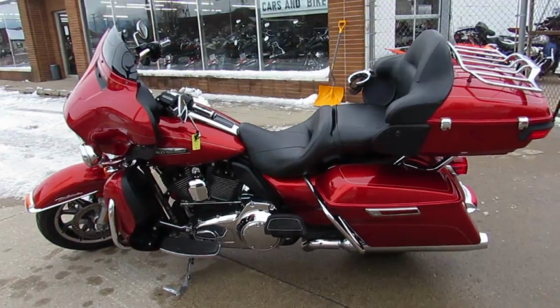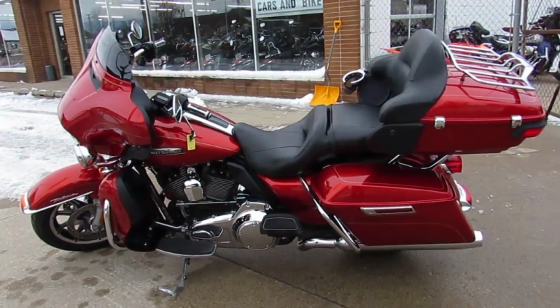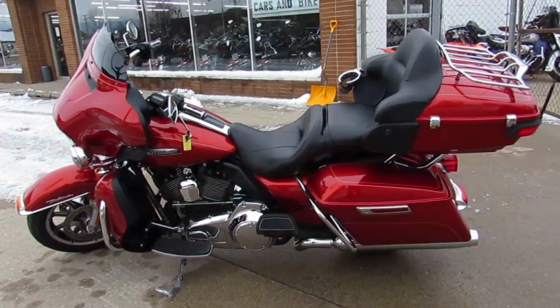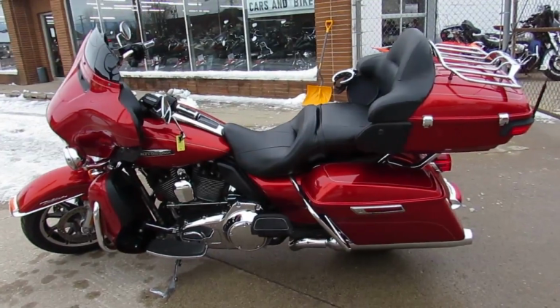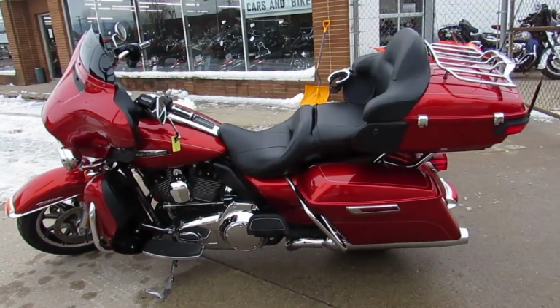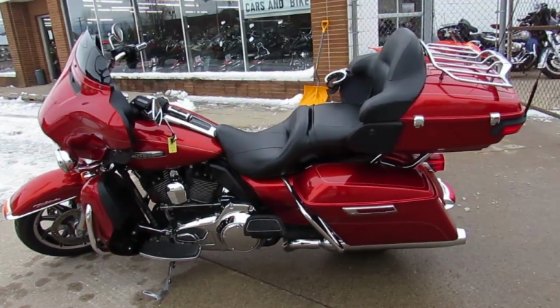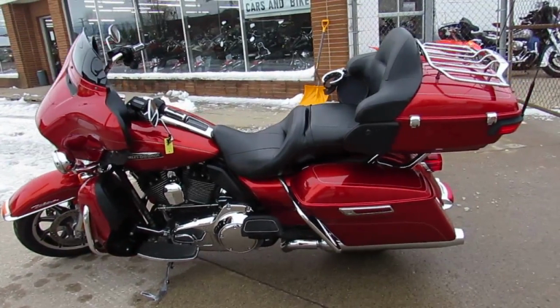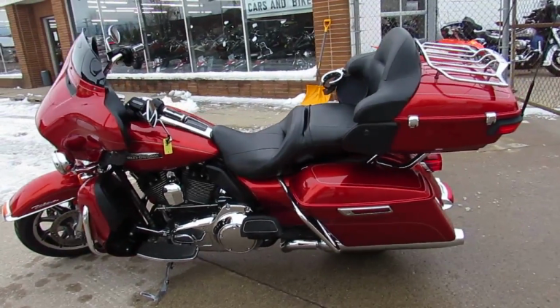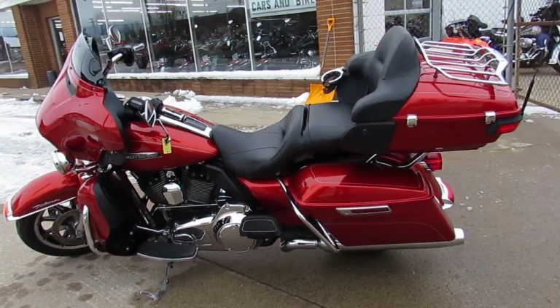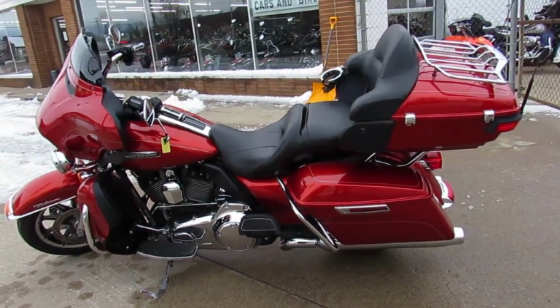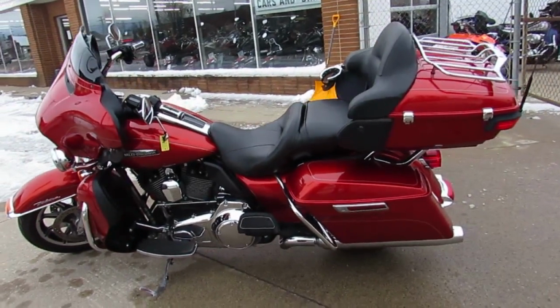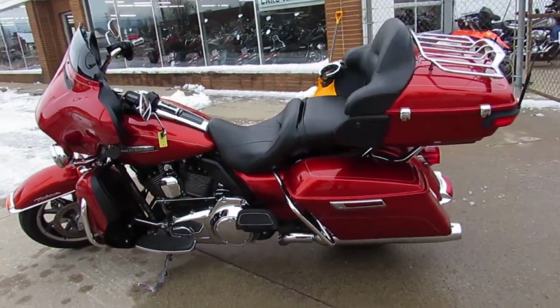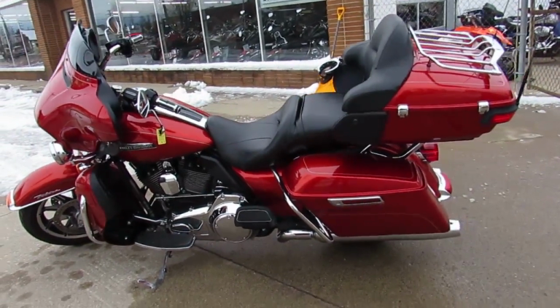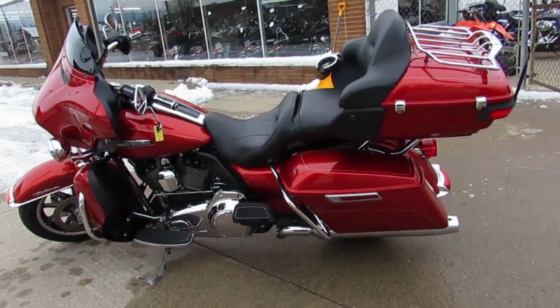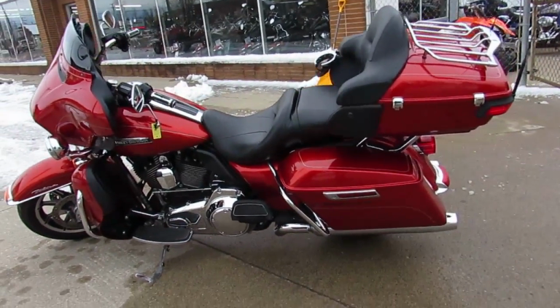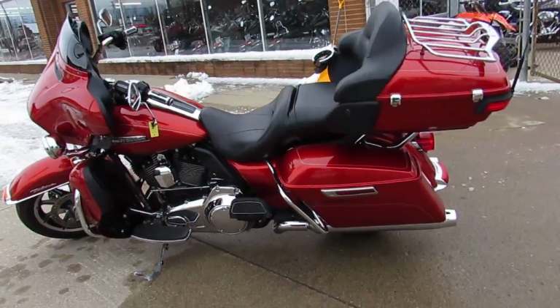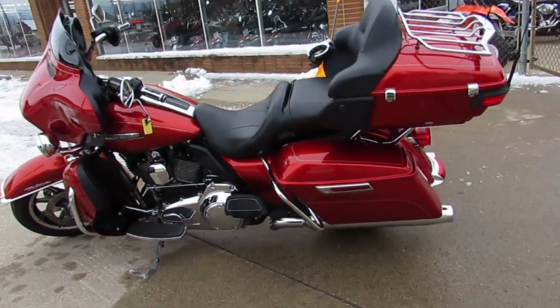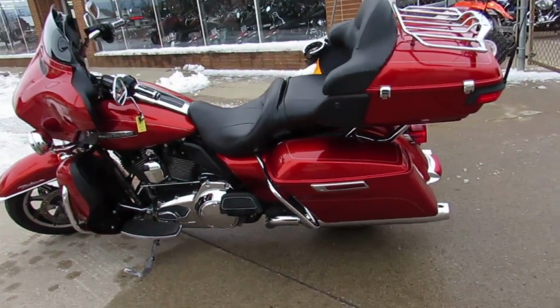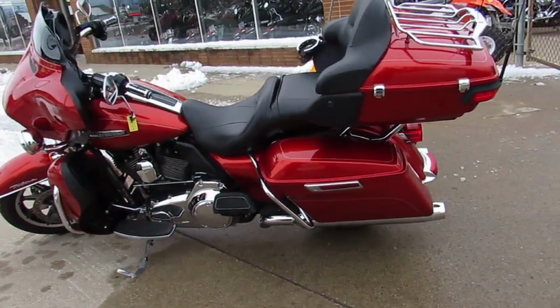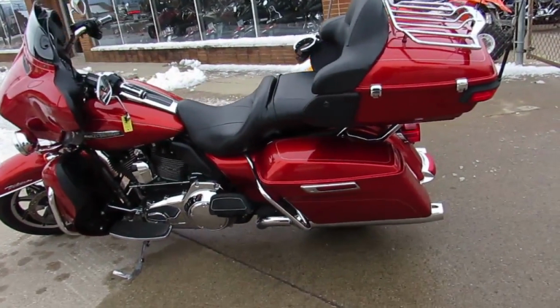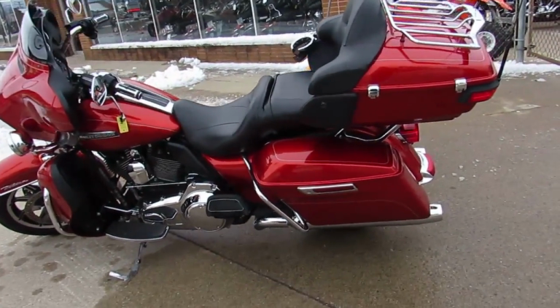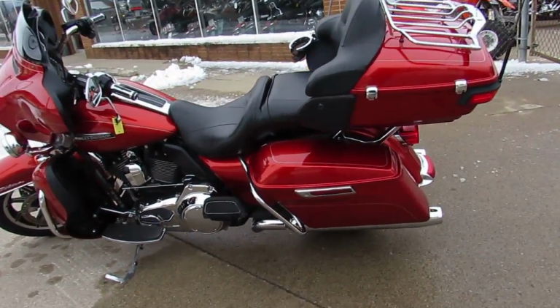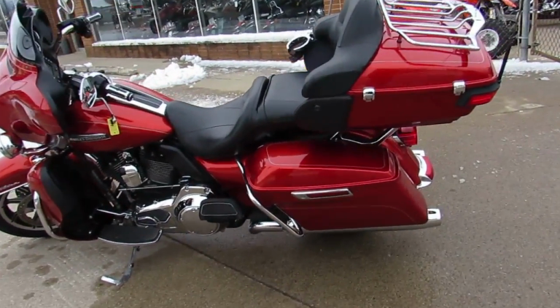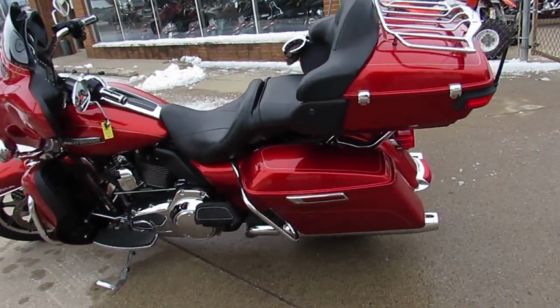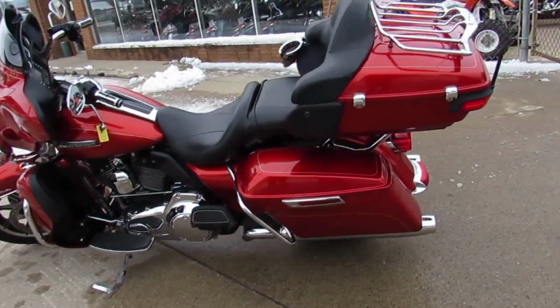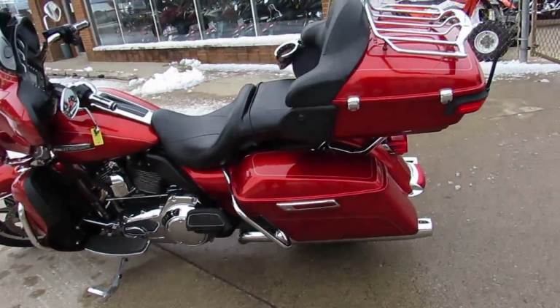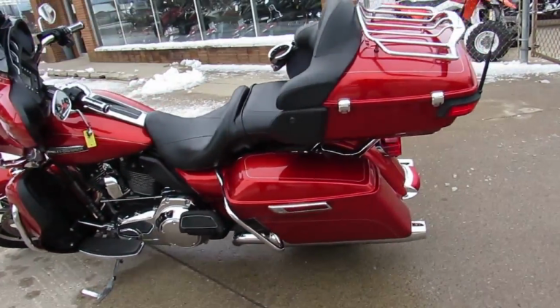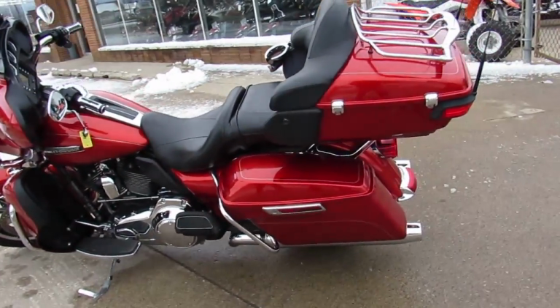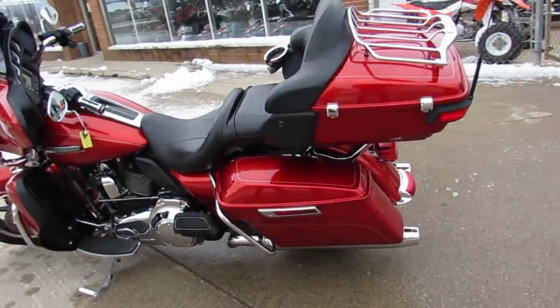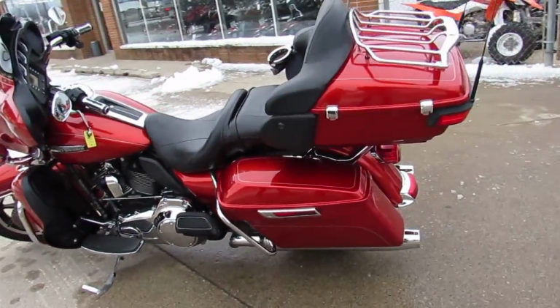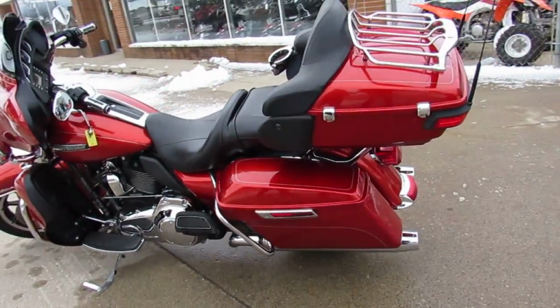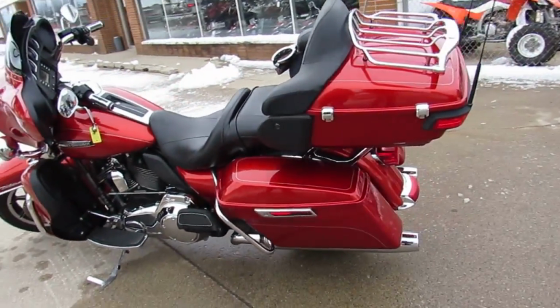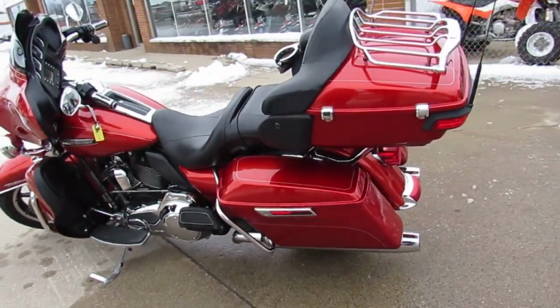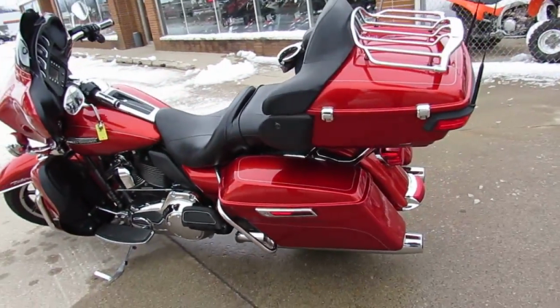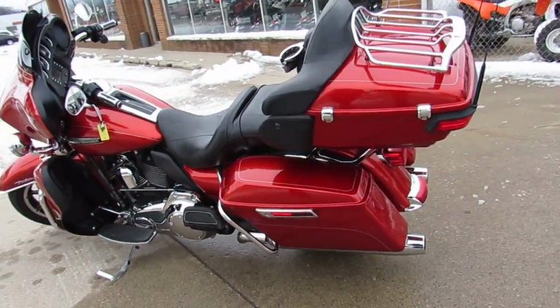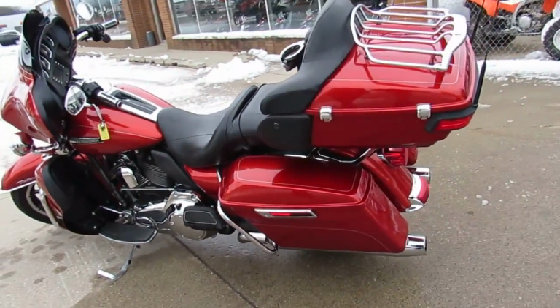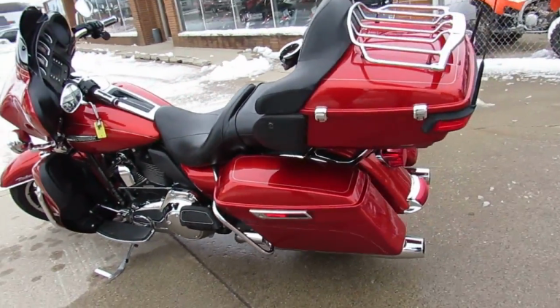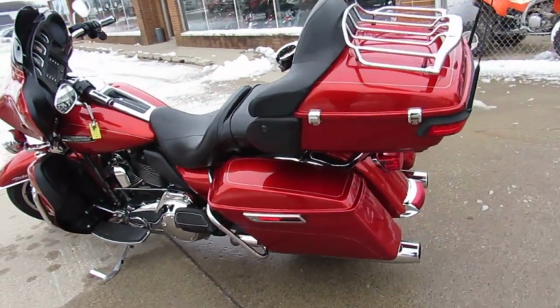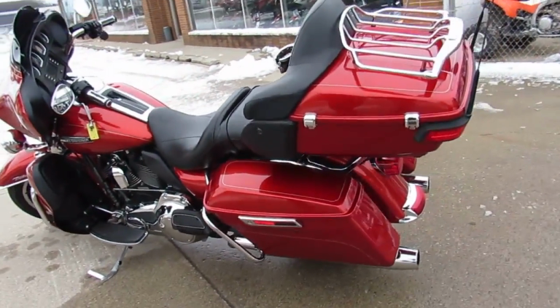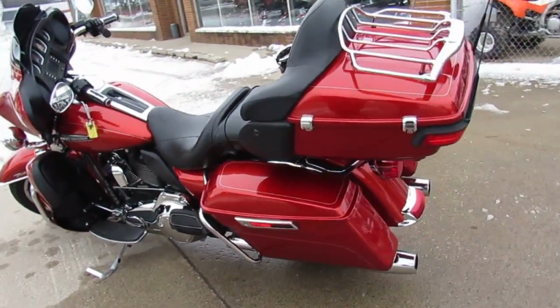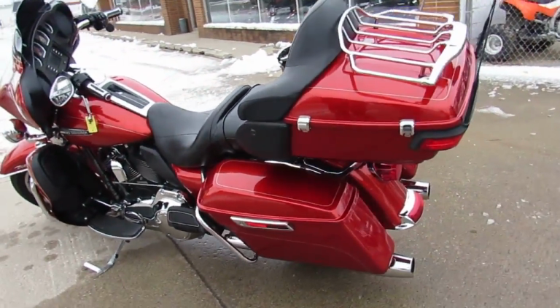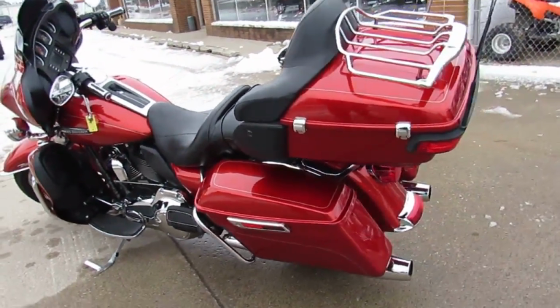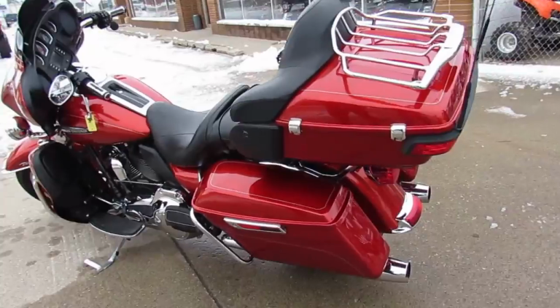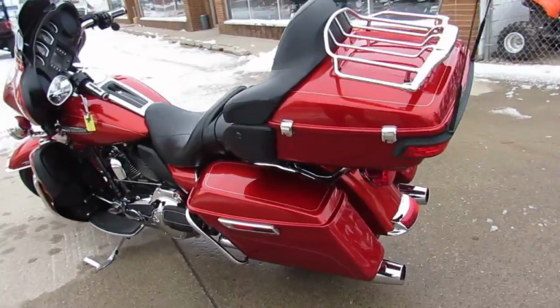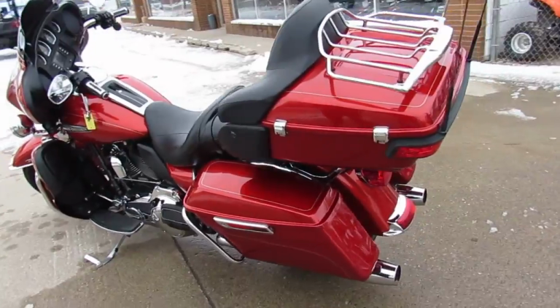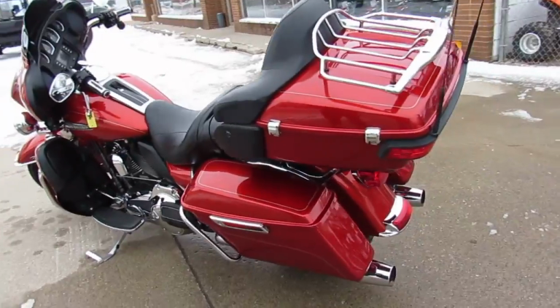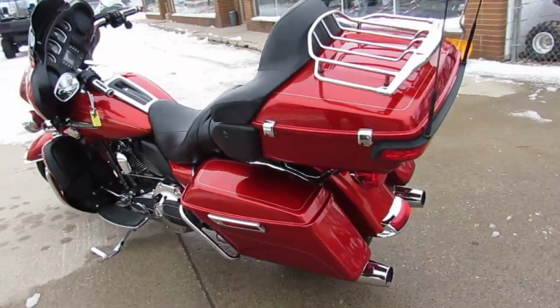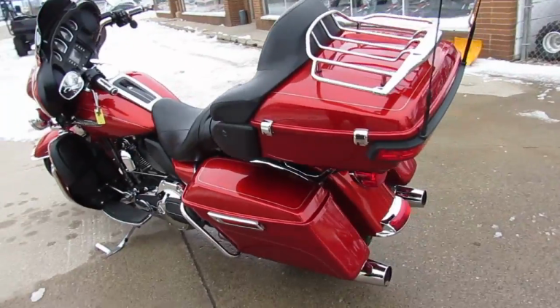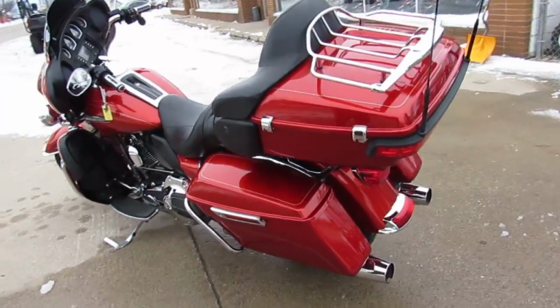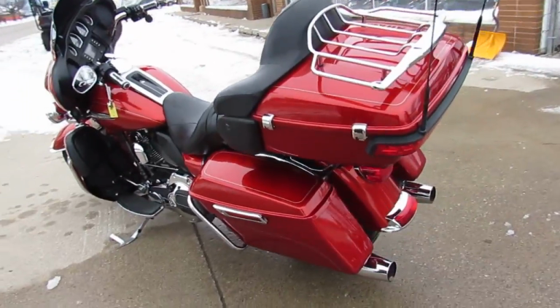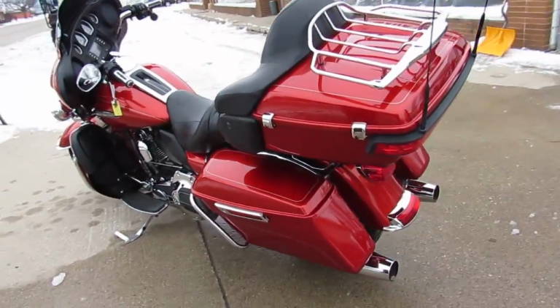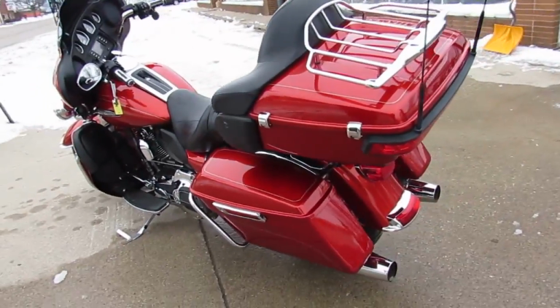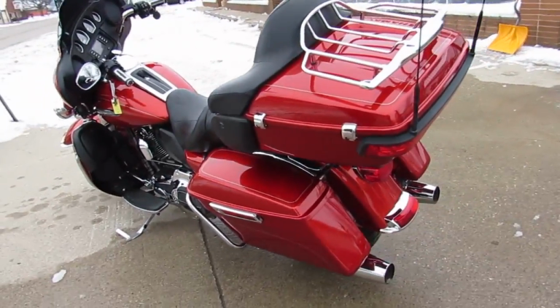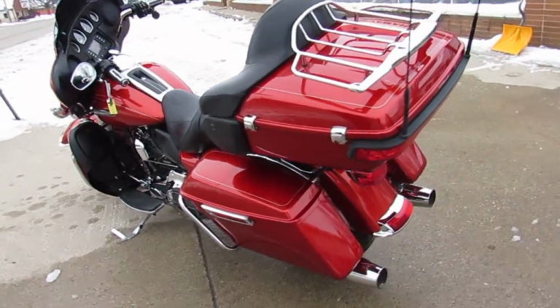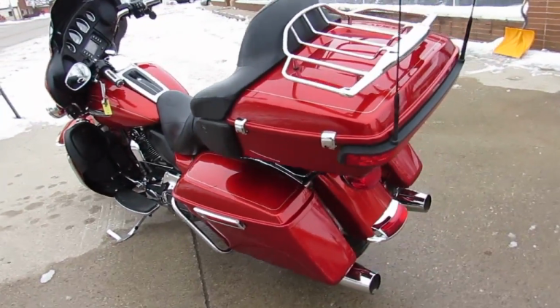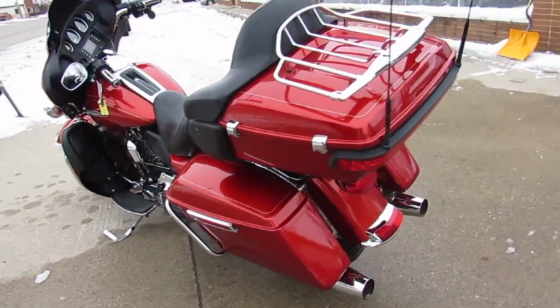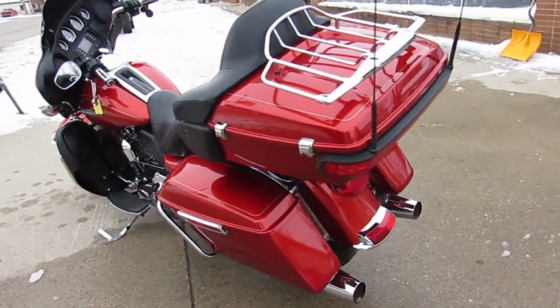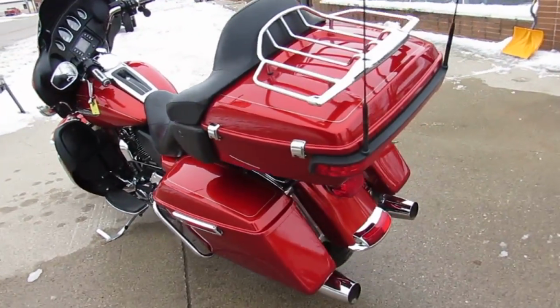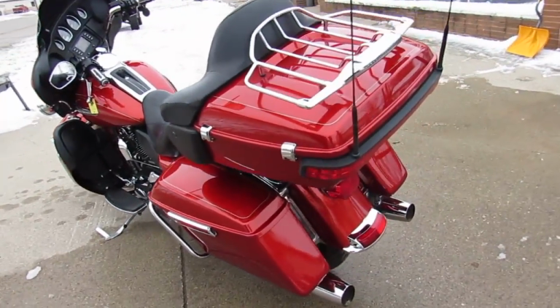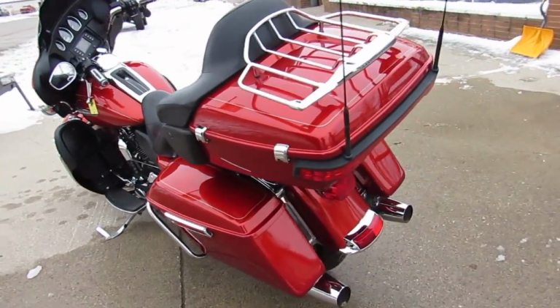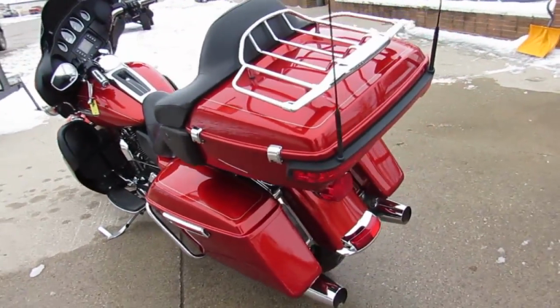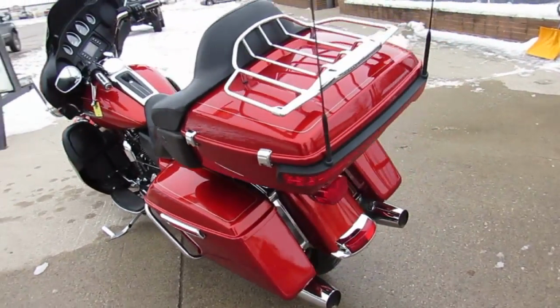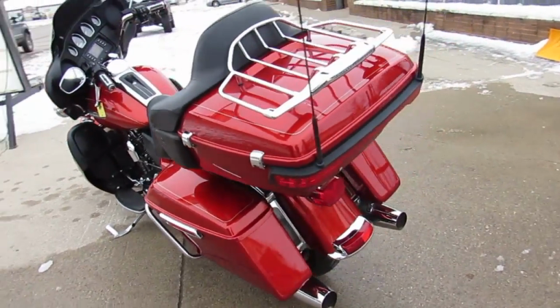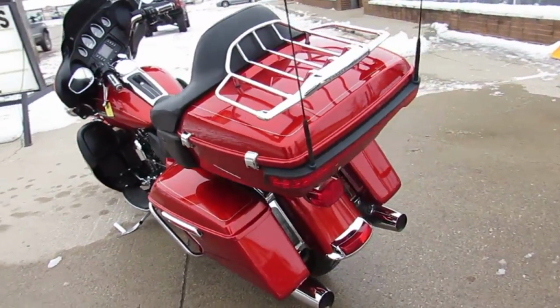Hey guys, Approval Powersports here — the used Harley-Davidson headquarters. Over 400 used Harleys to choose from.